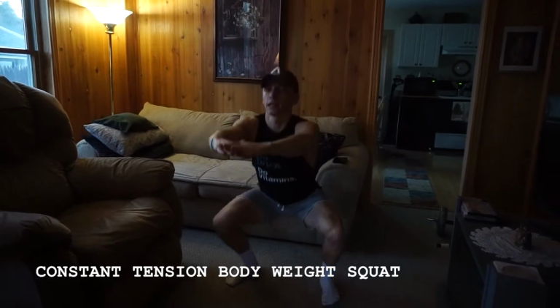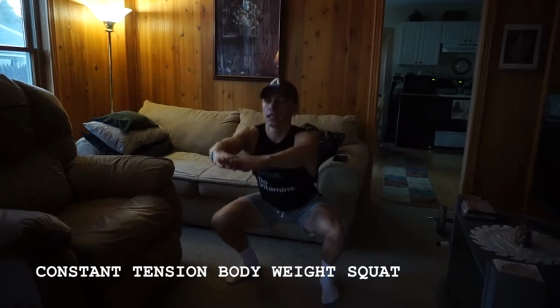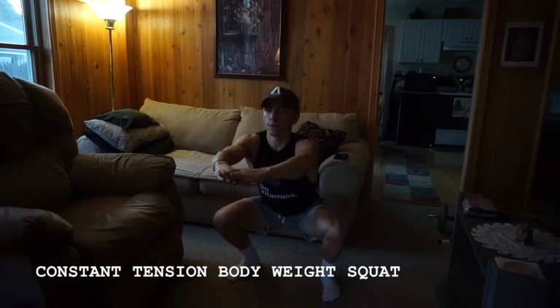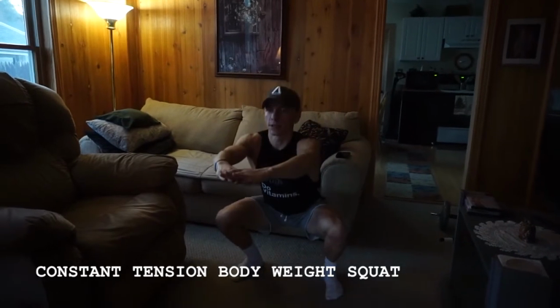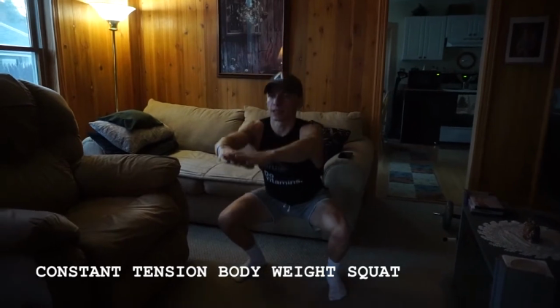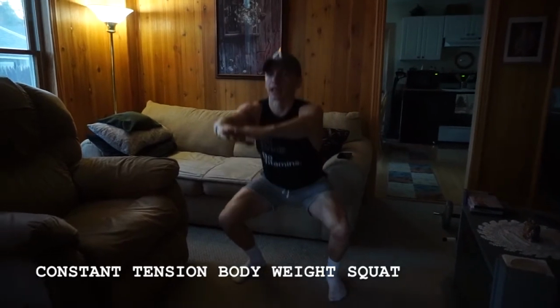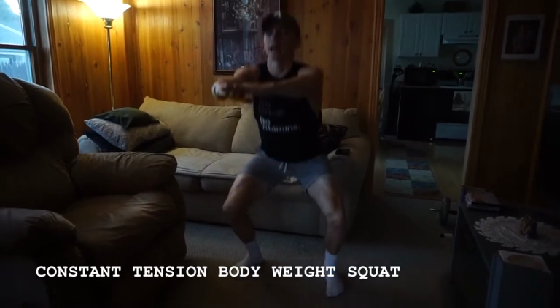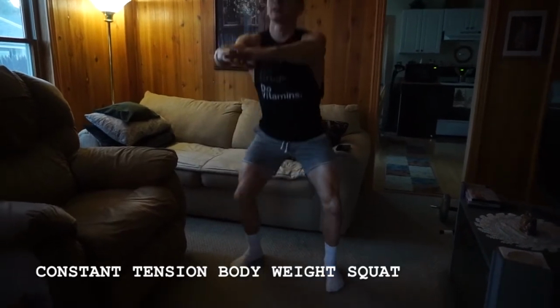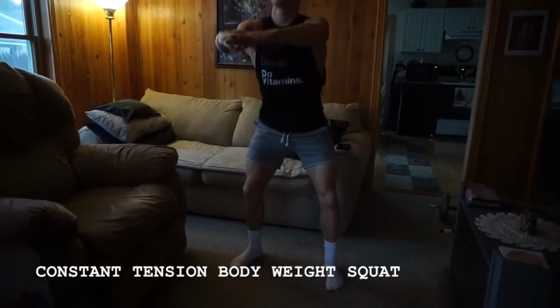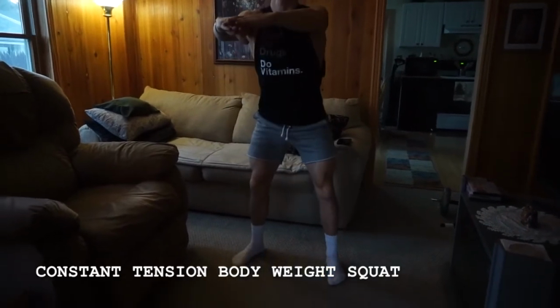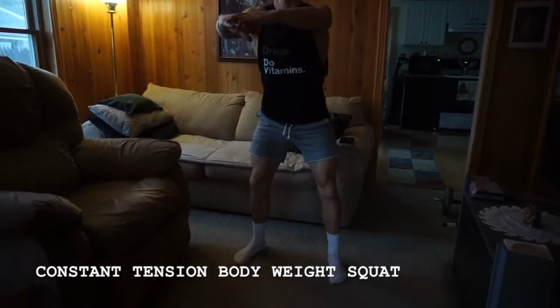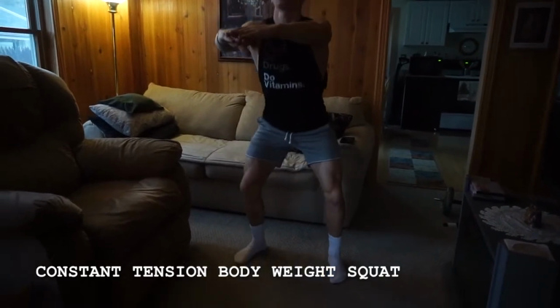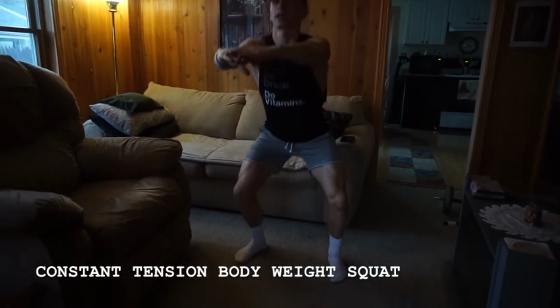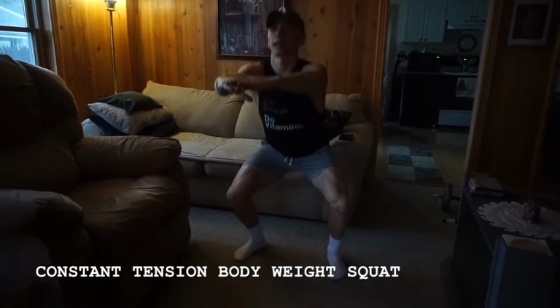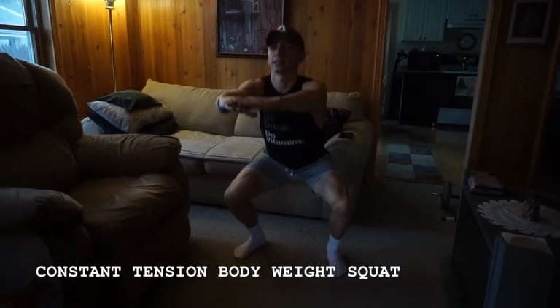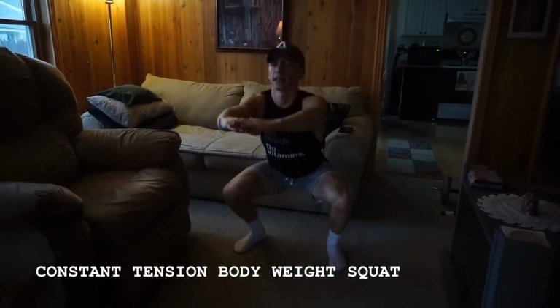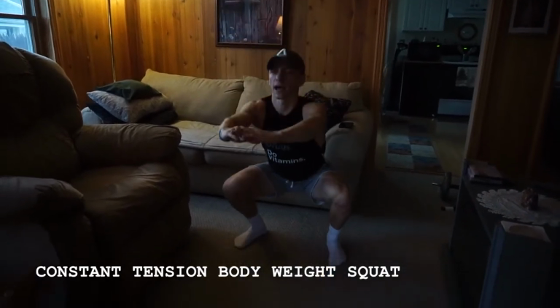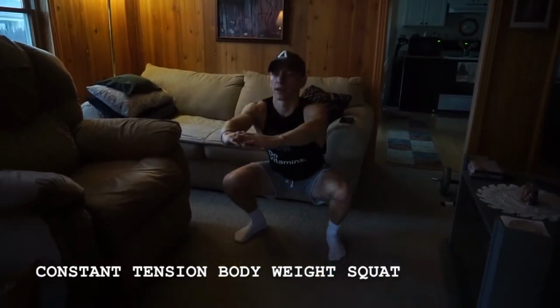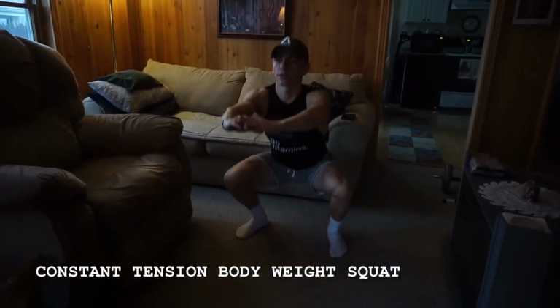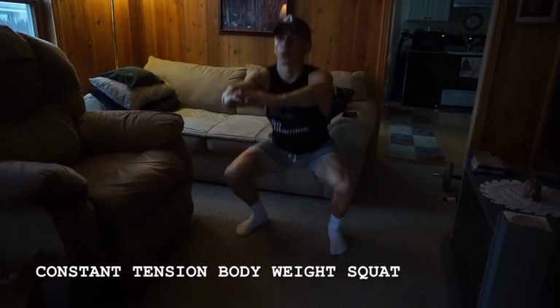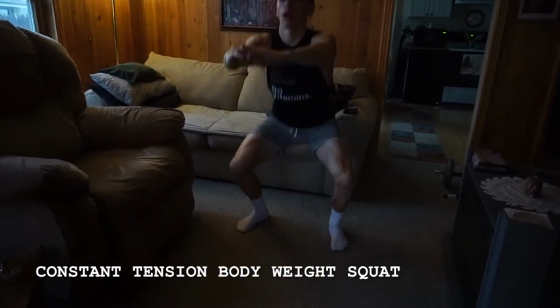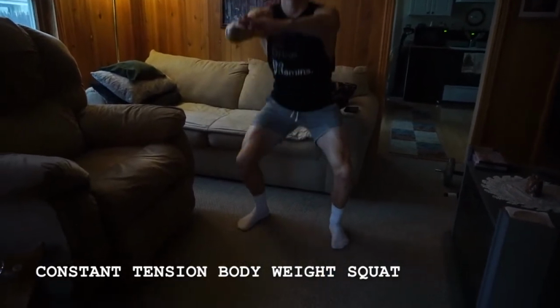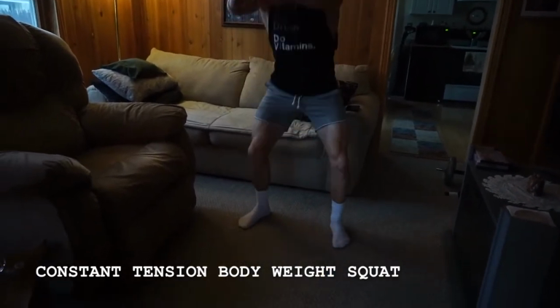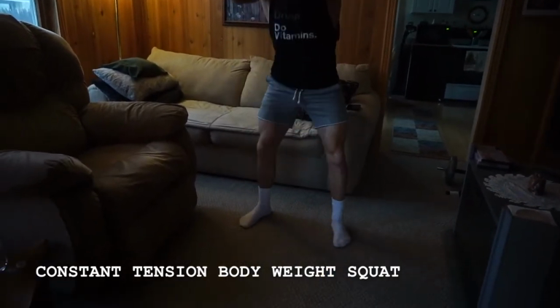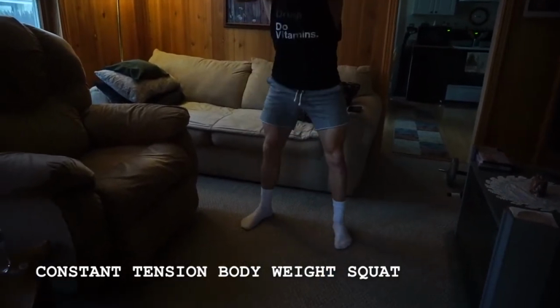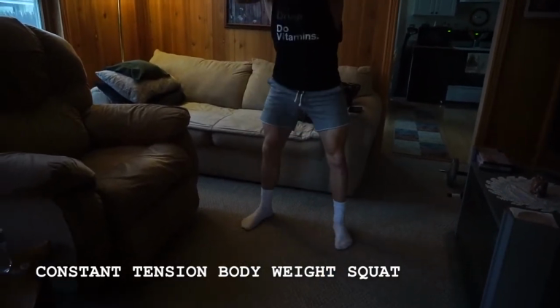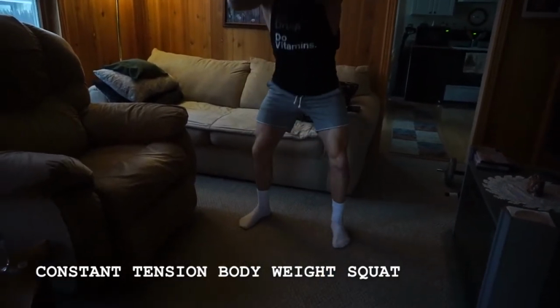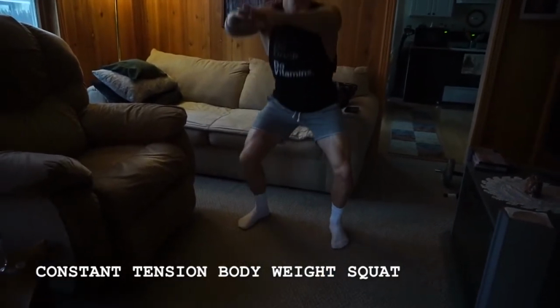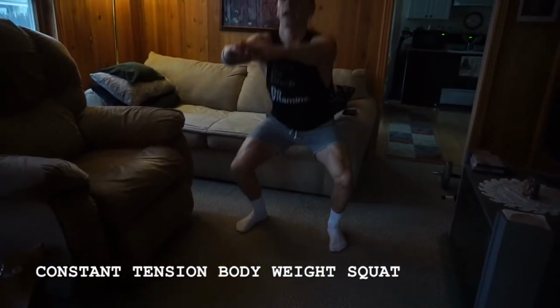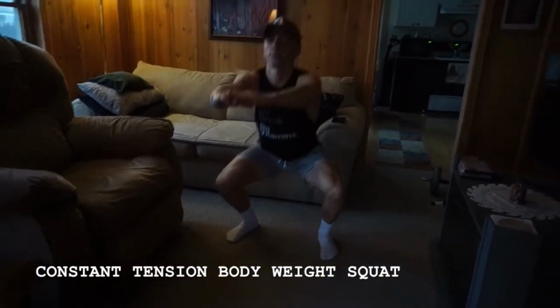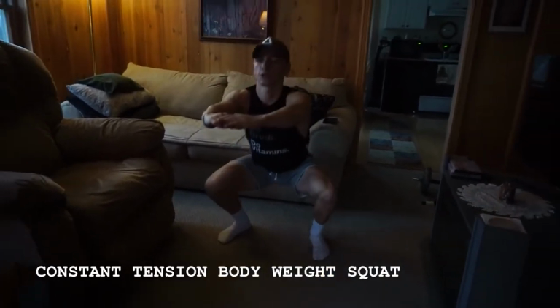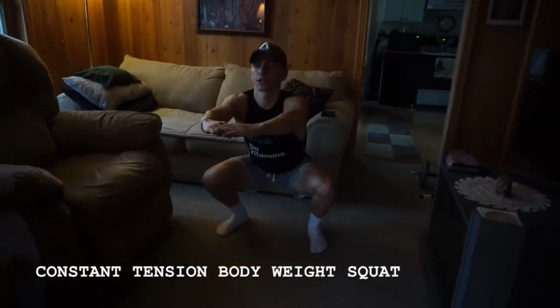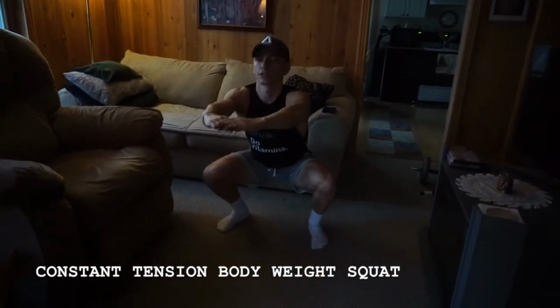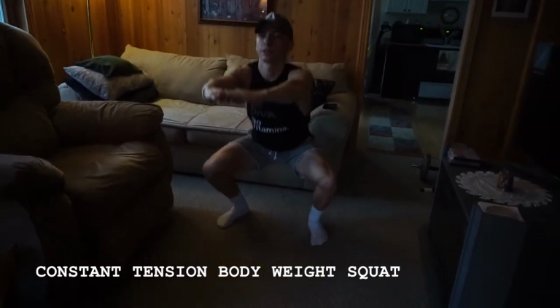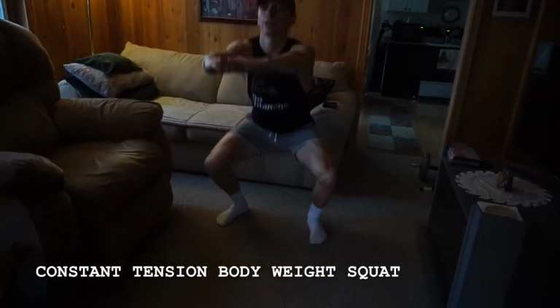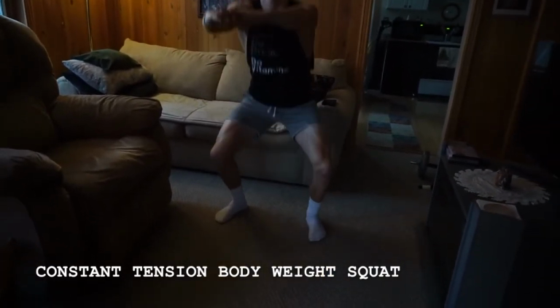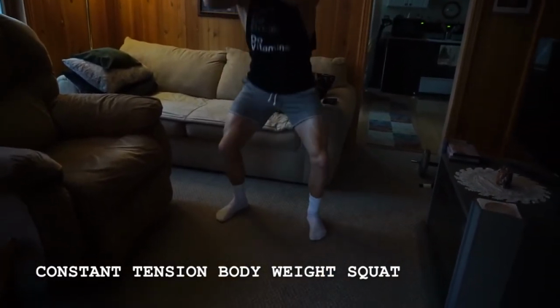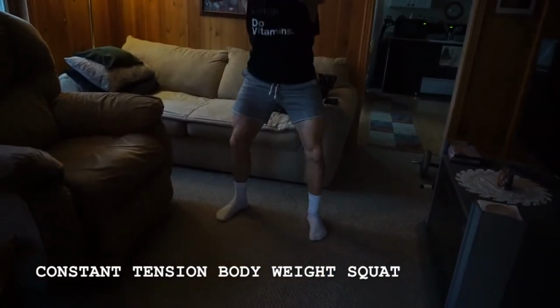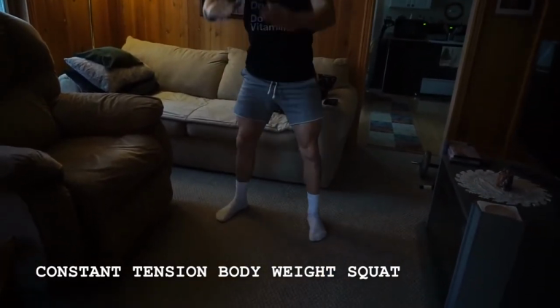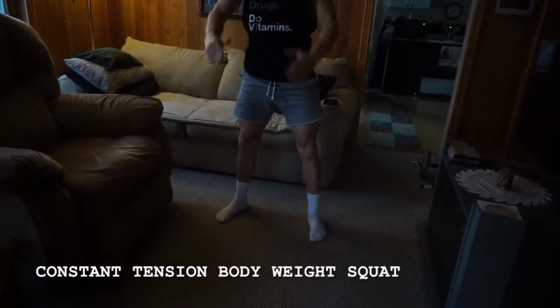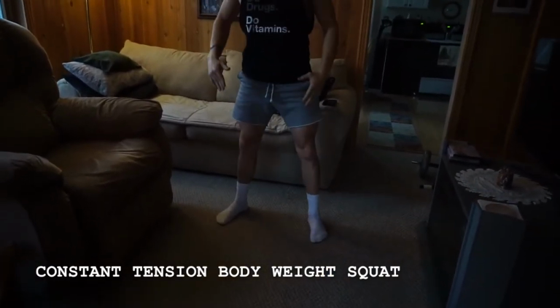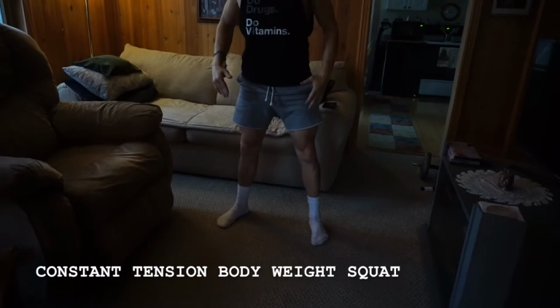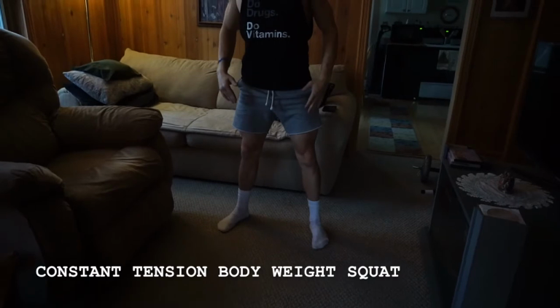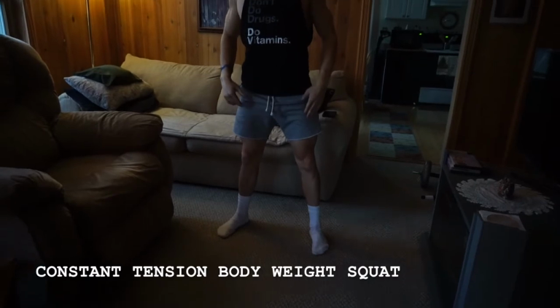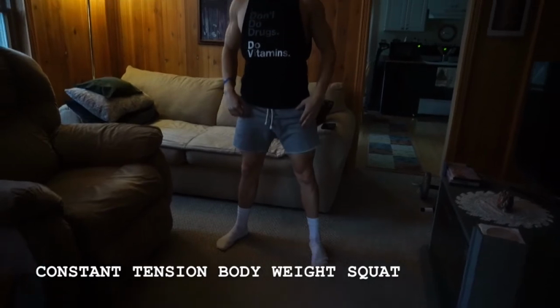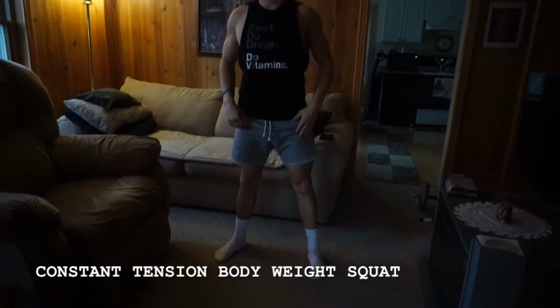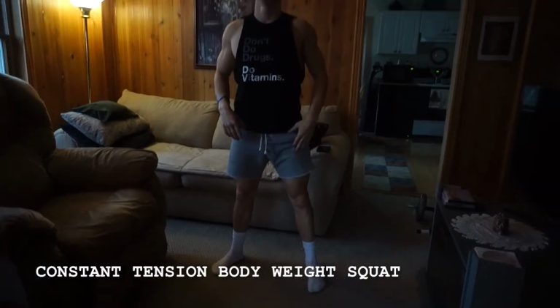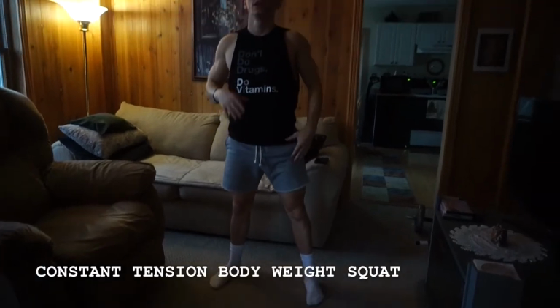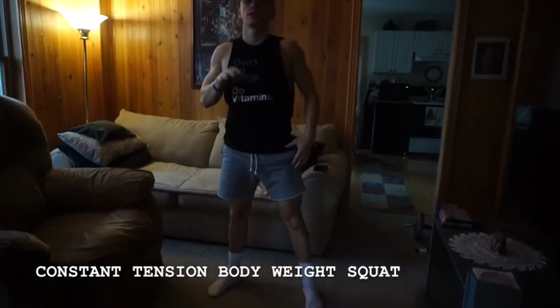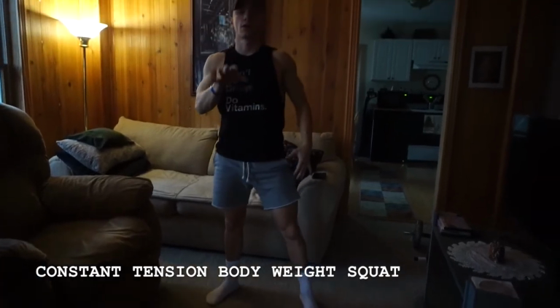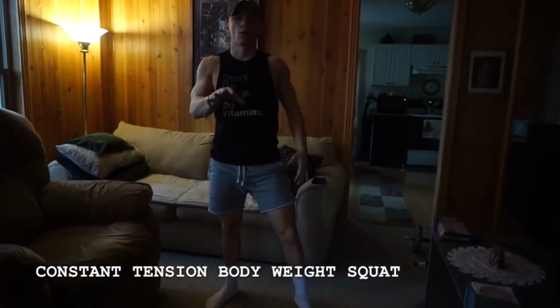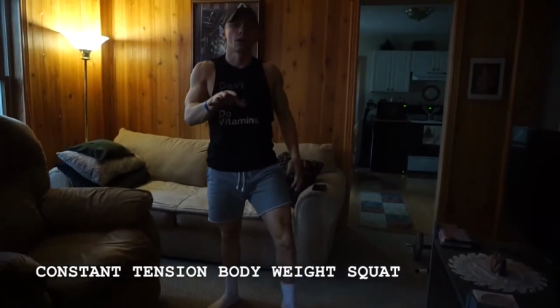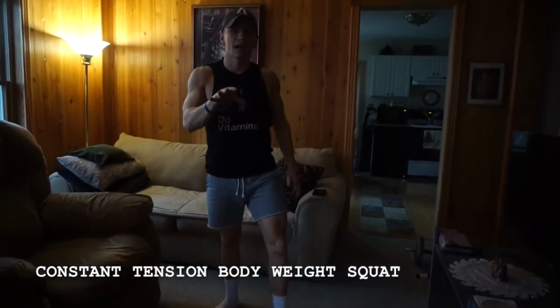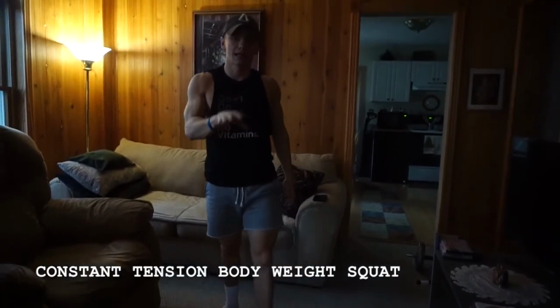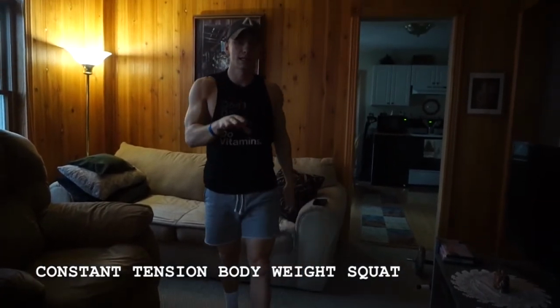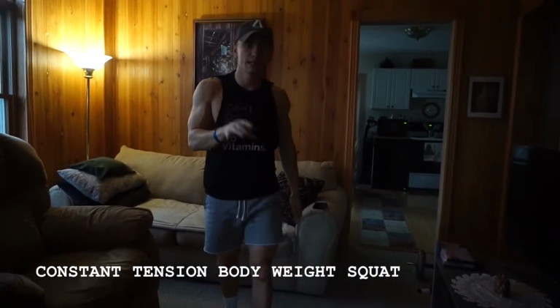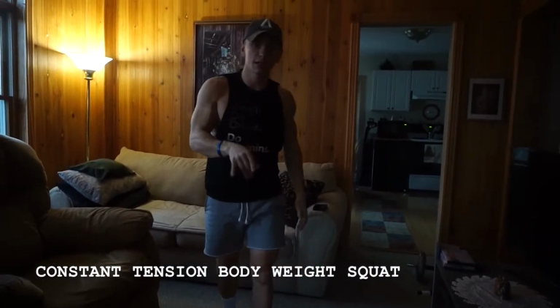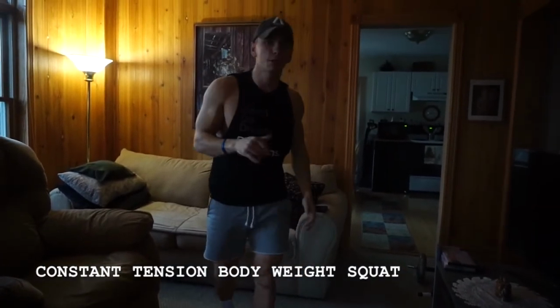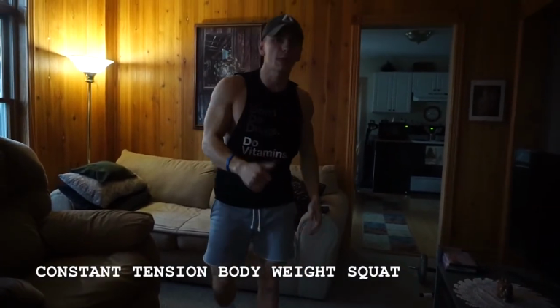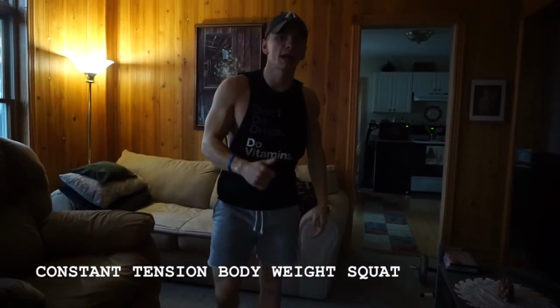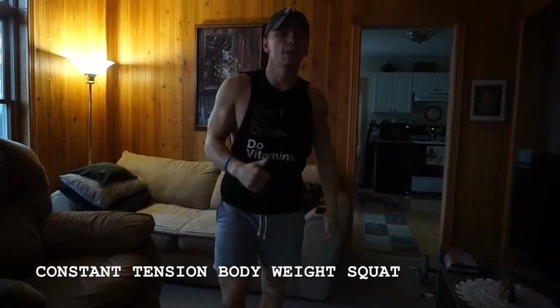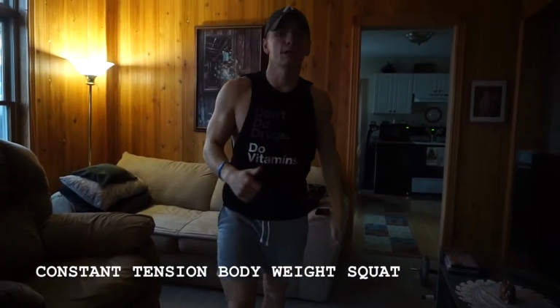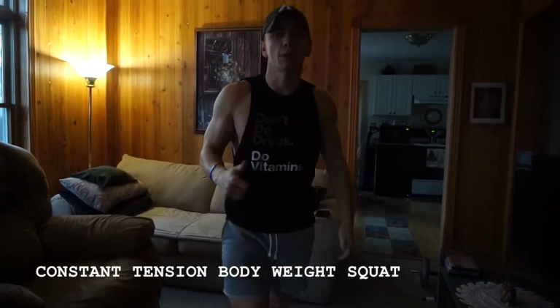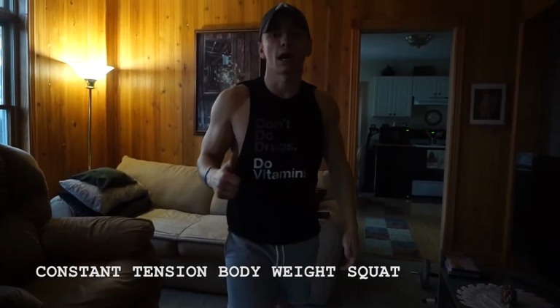Keeping the constant tension on the quads, hamstrings, and glutes. So that's the constant tension bodyweight squat.